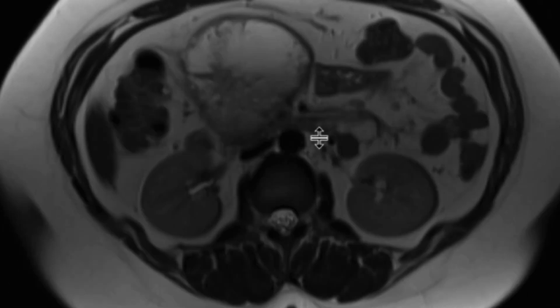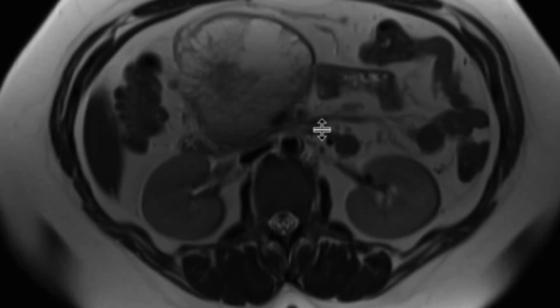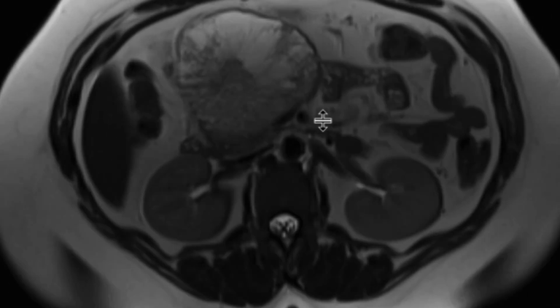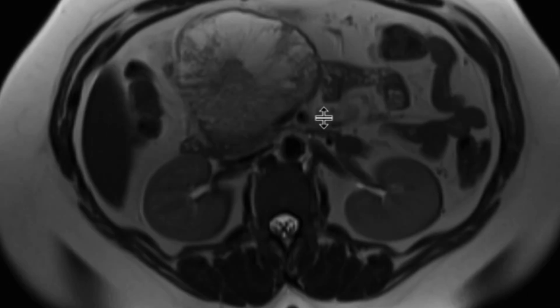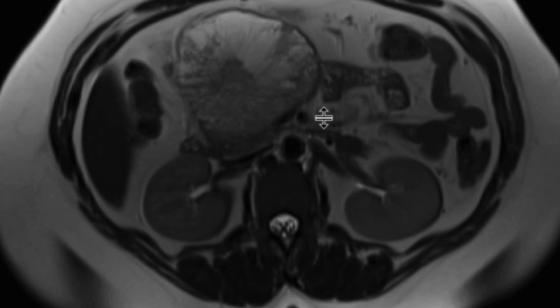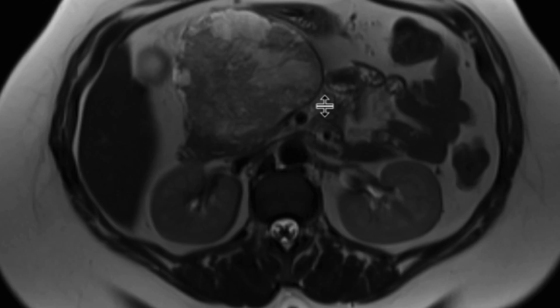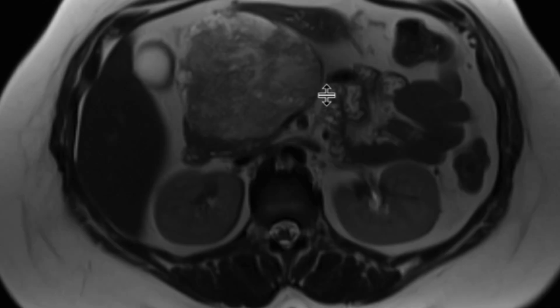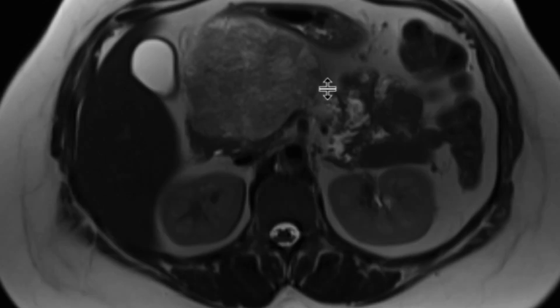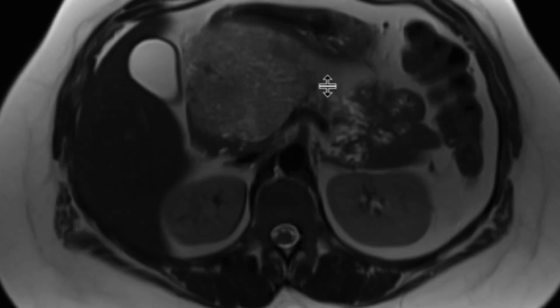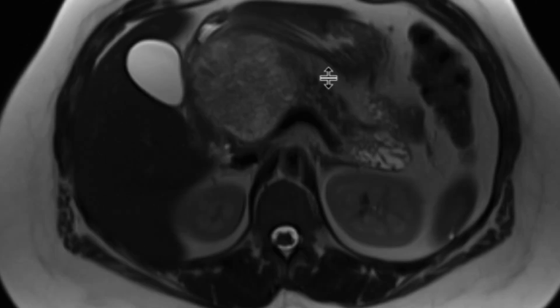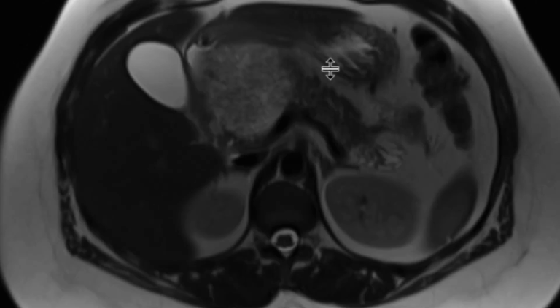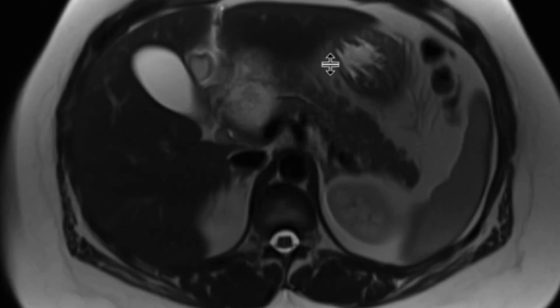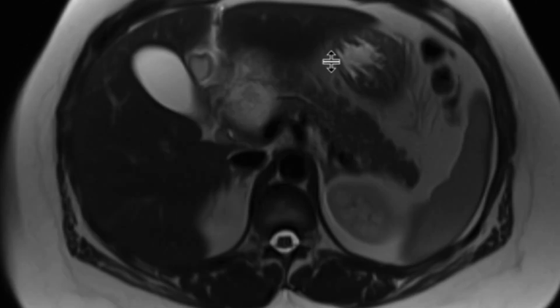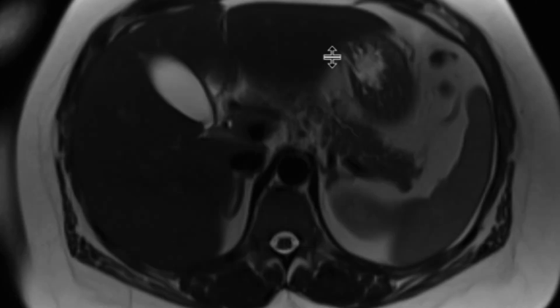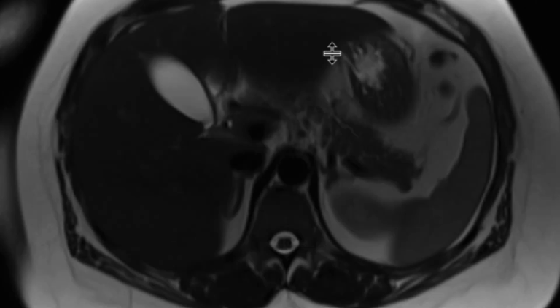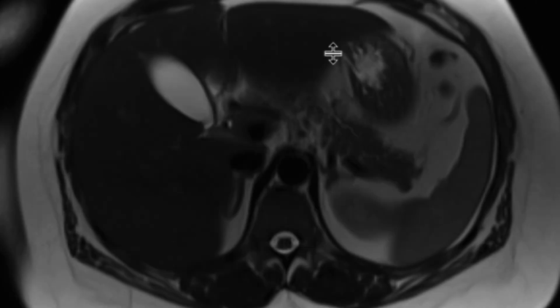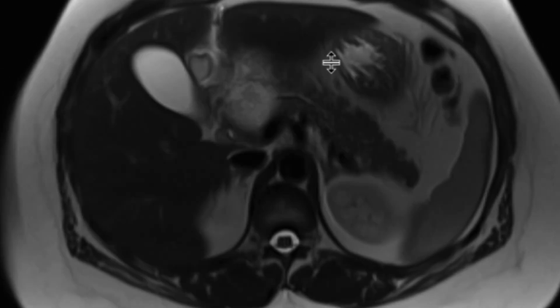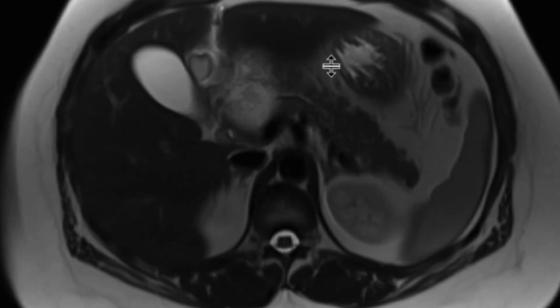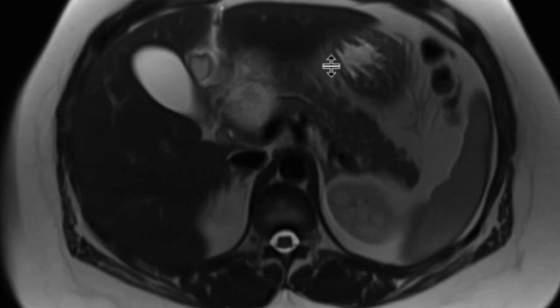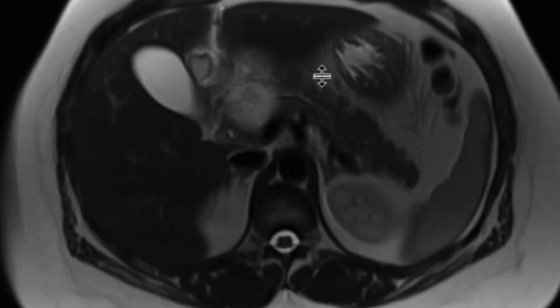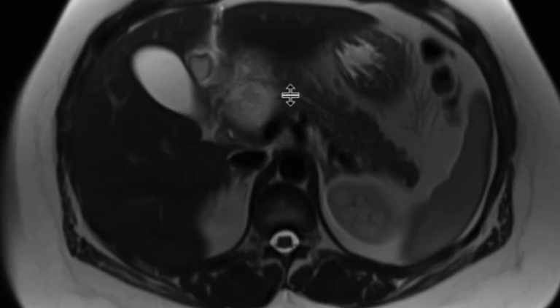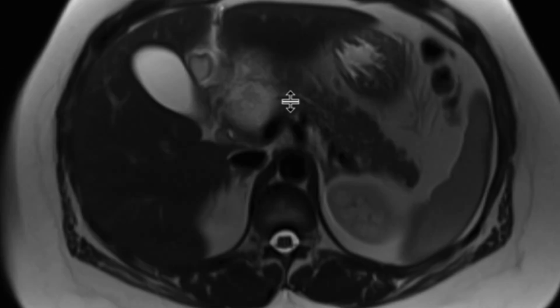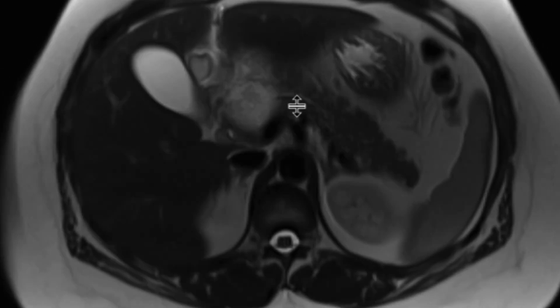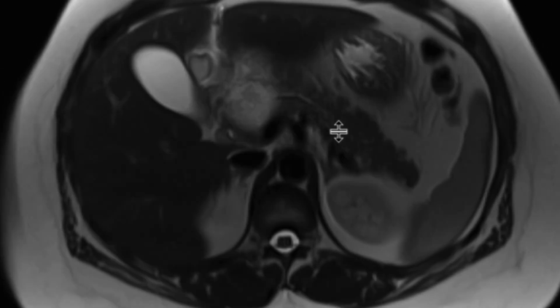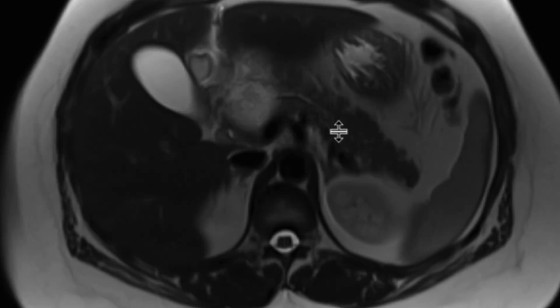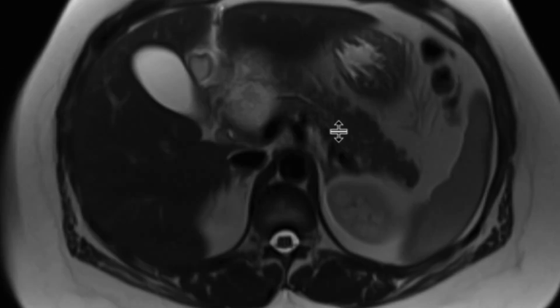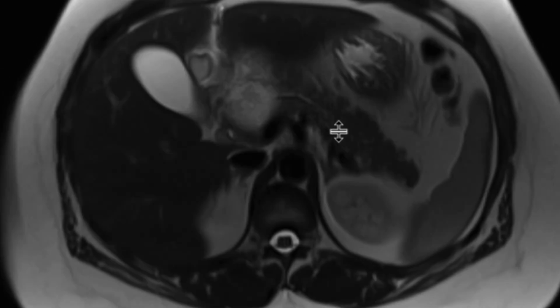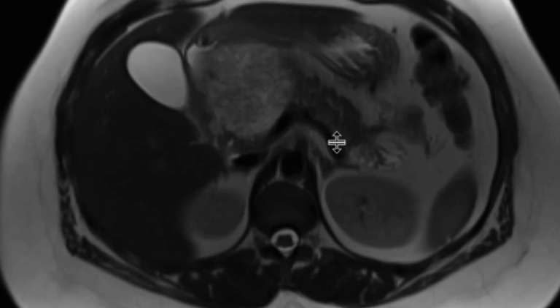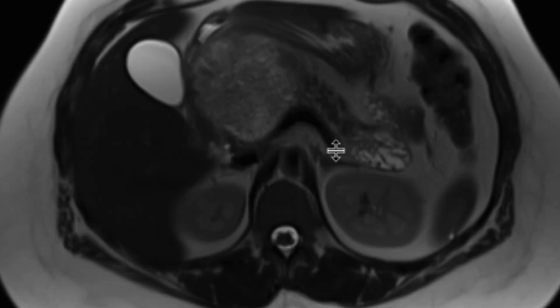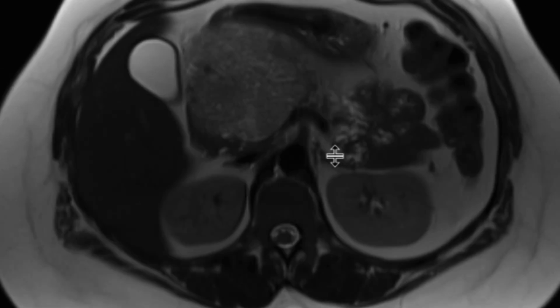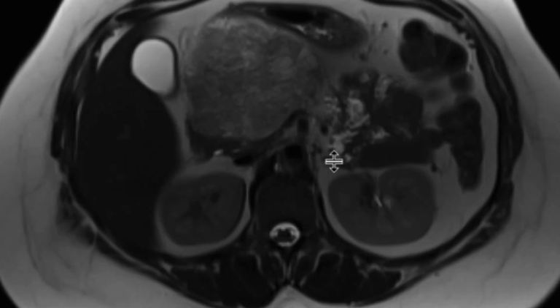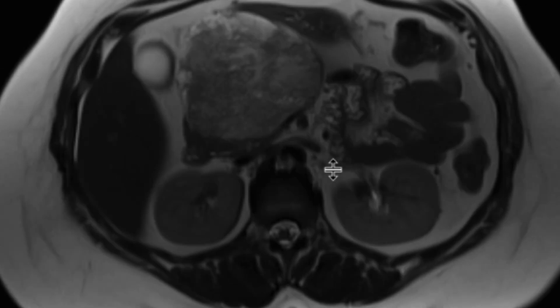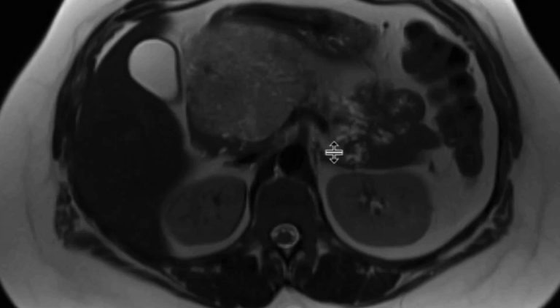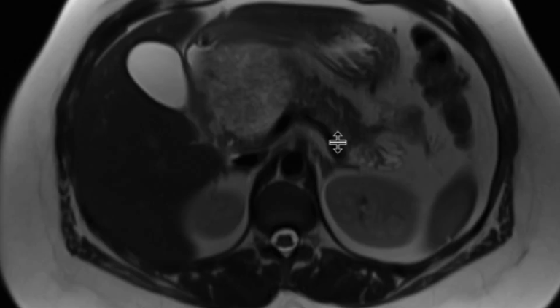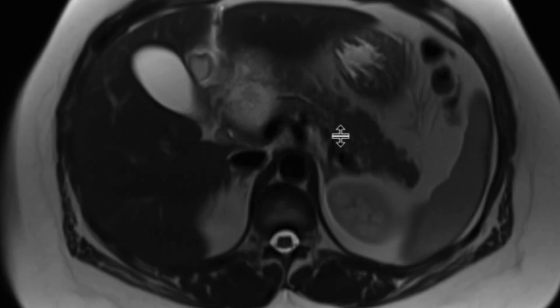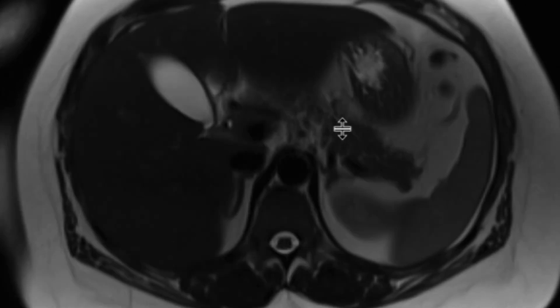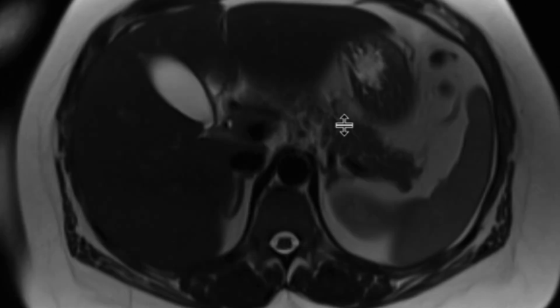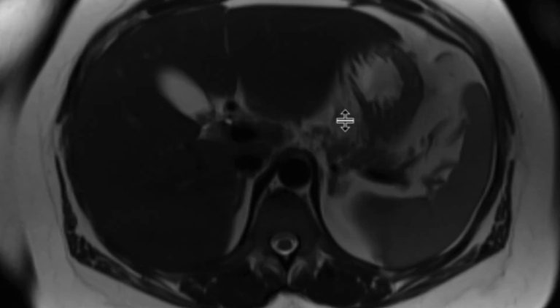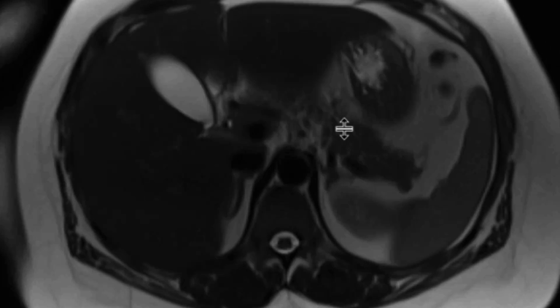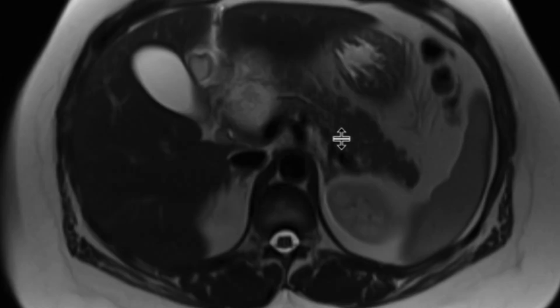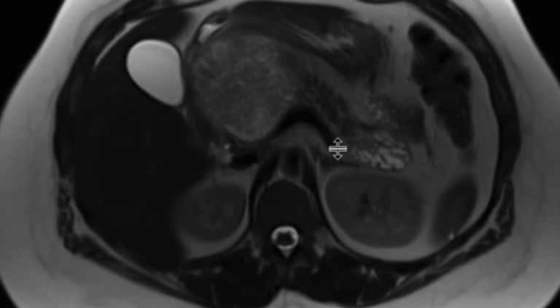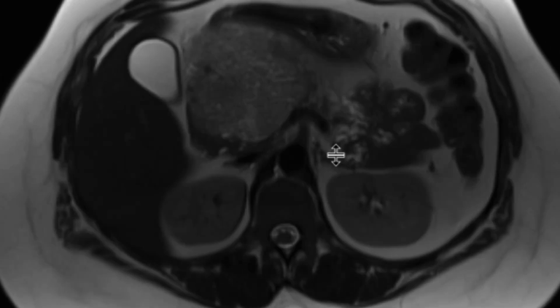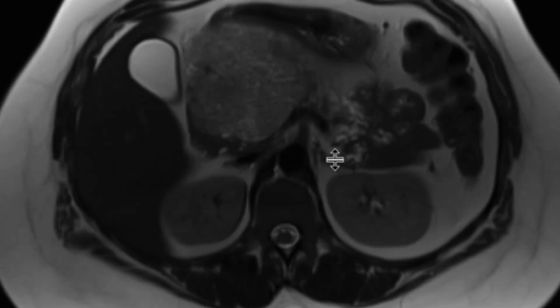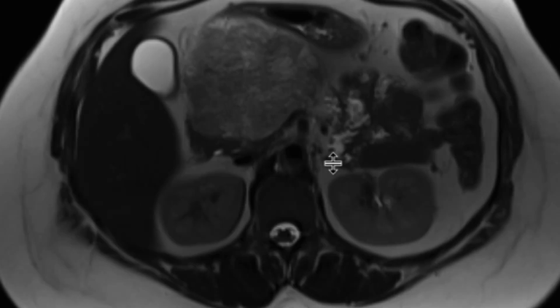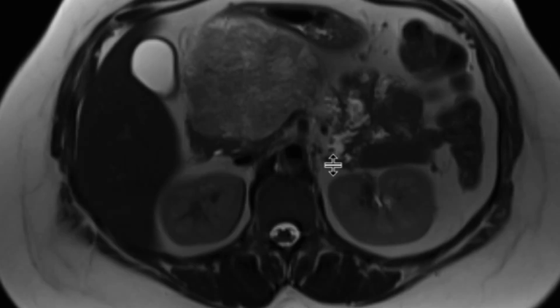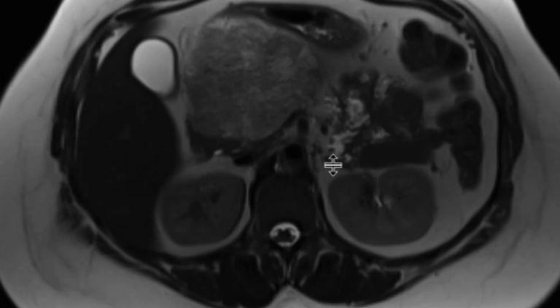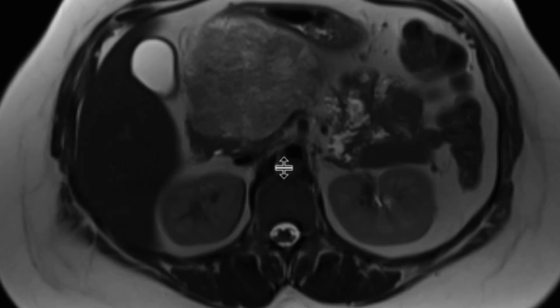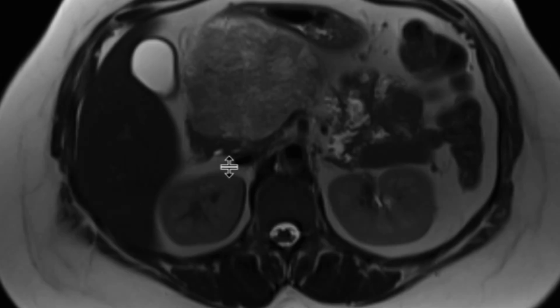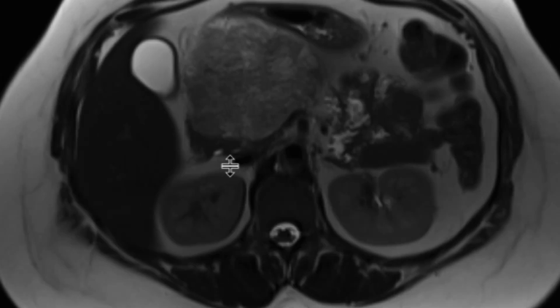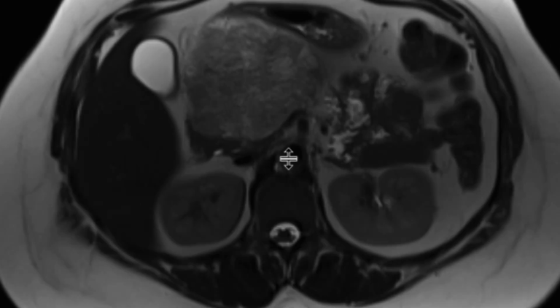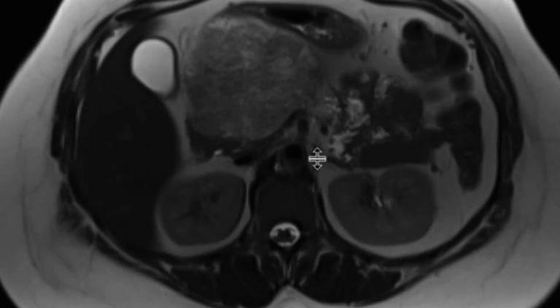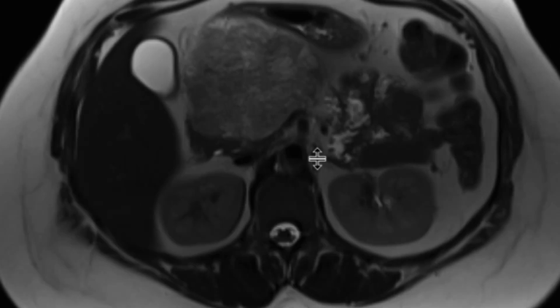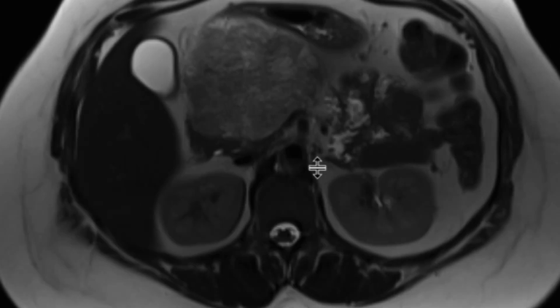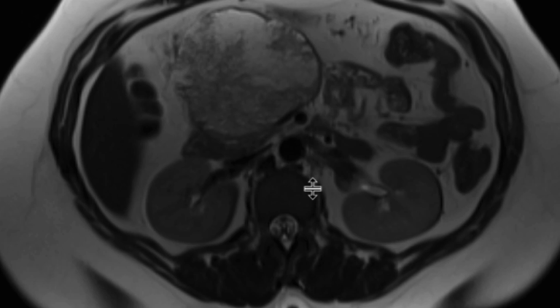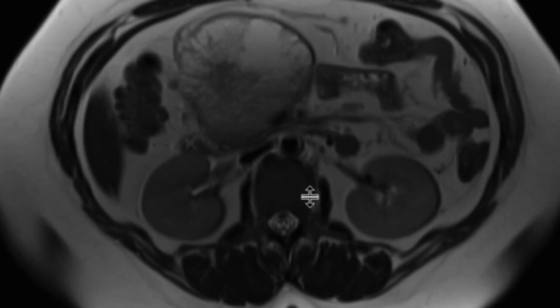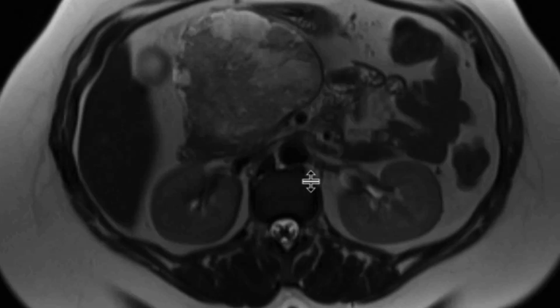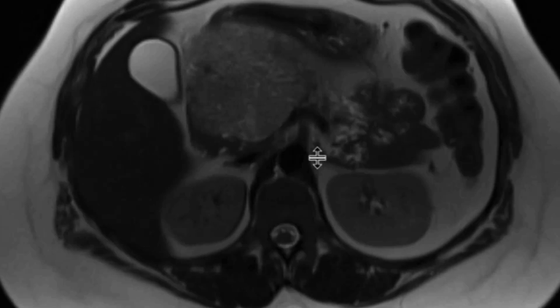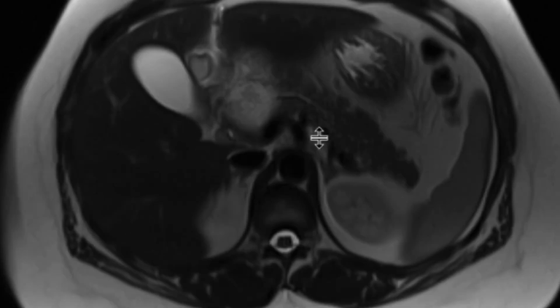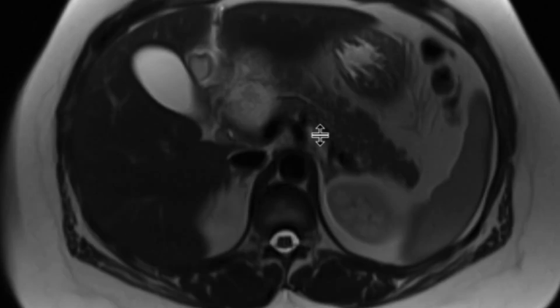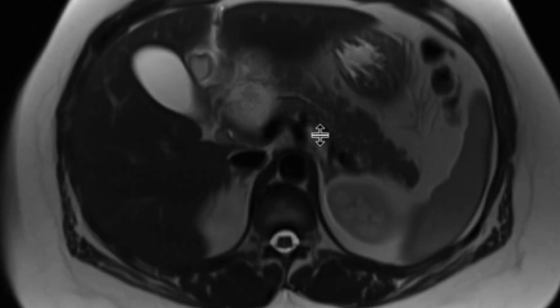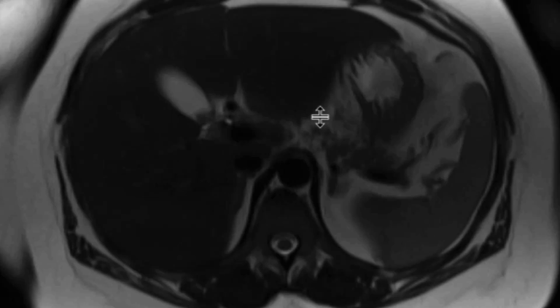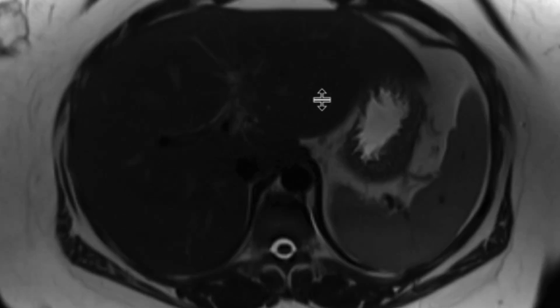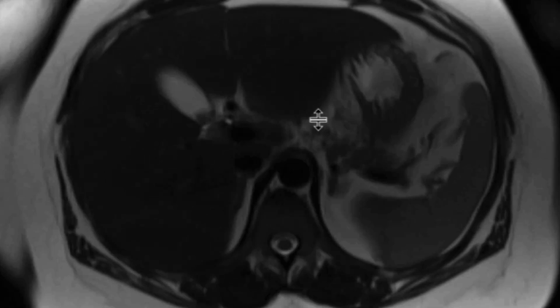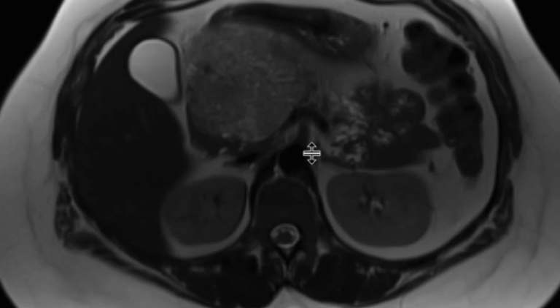And really, despite the large size of this mass, there's no real mass effect upon either the pancreatic duct or the common bile duct, which are not really dilated.